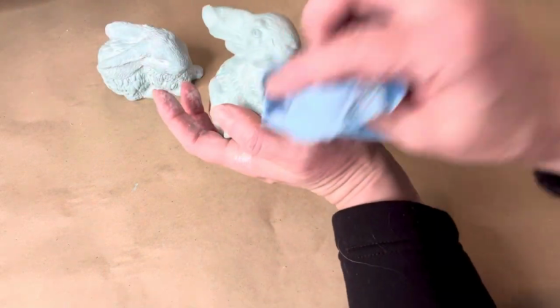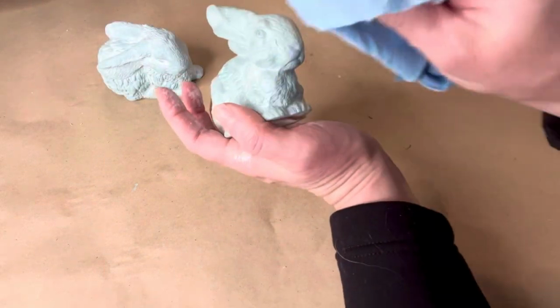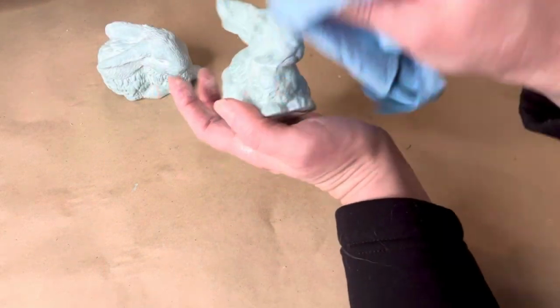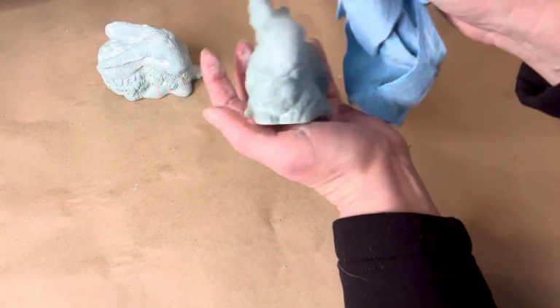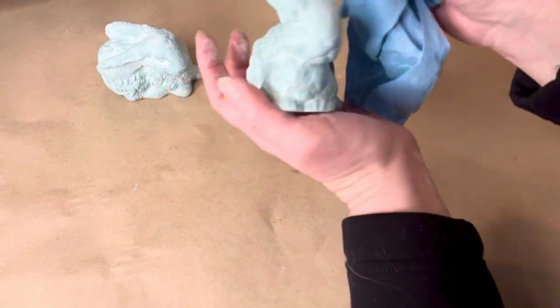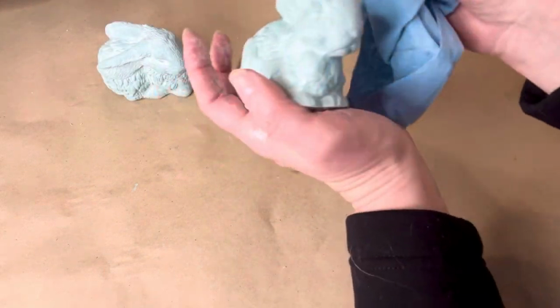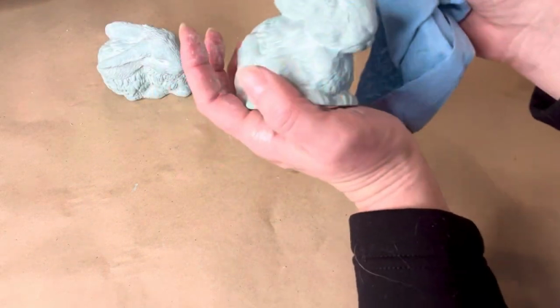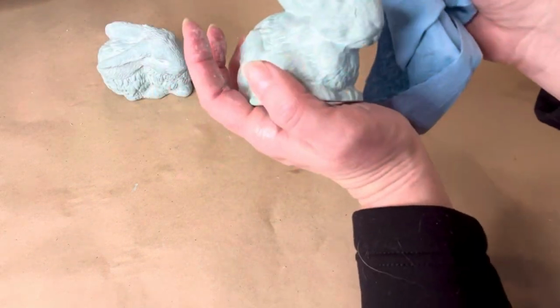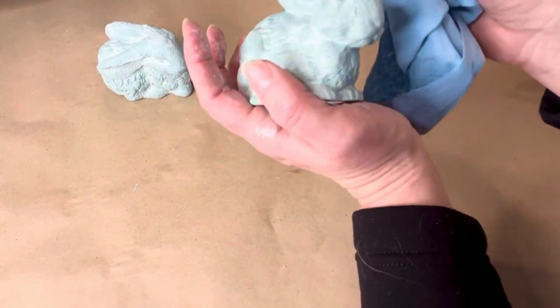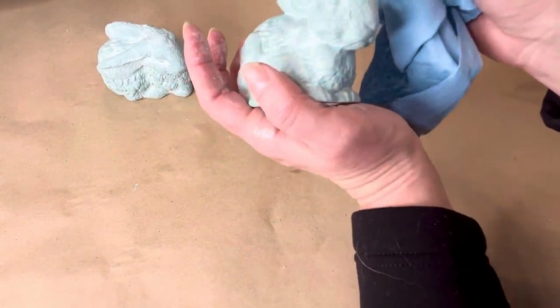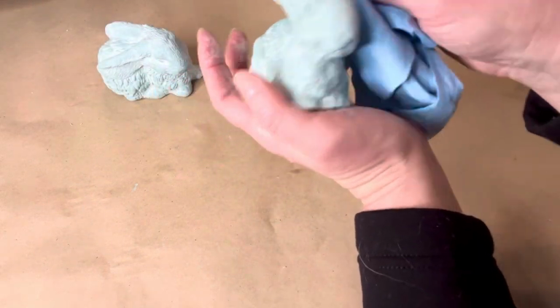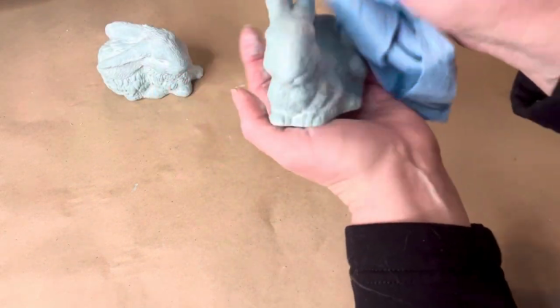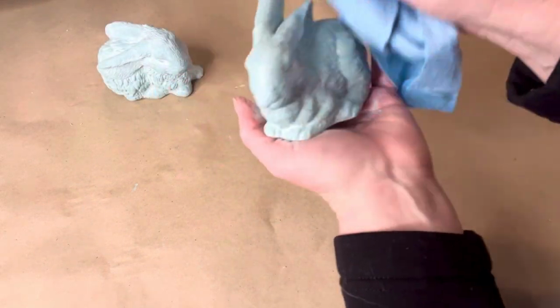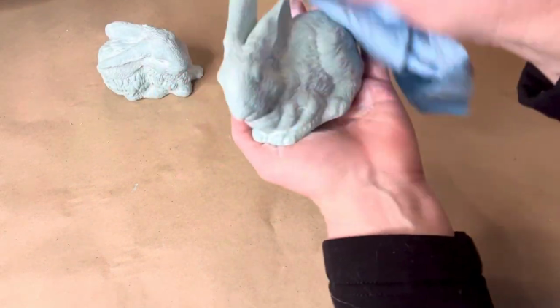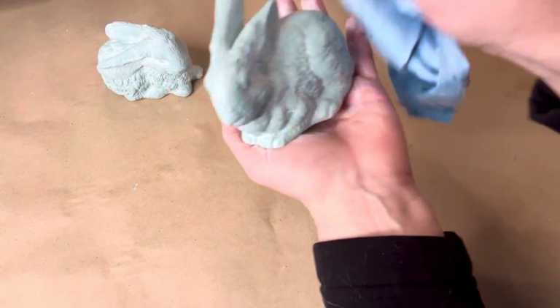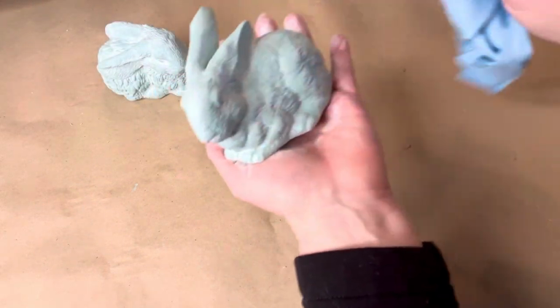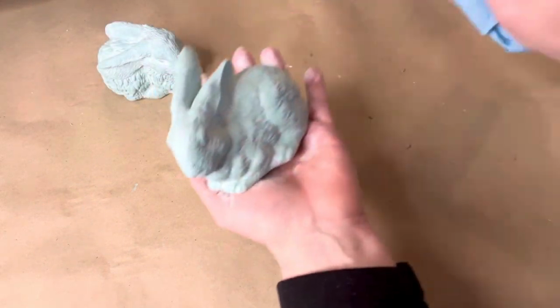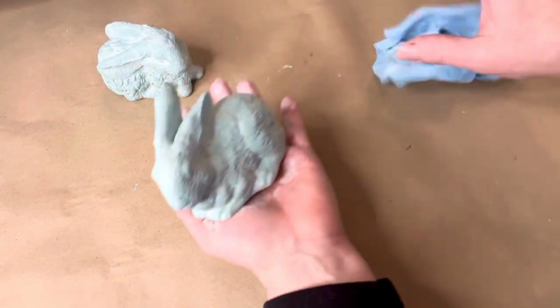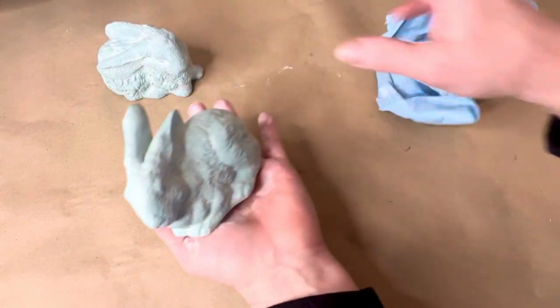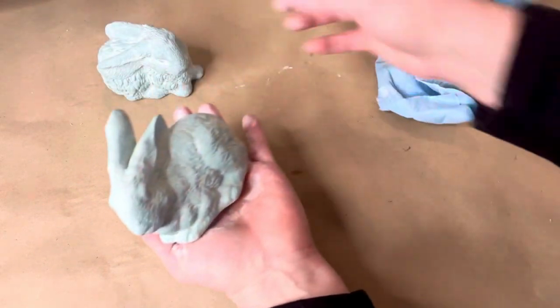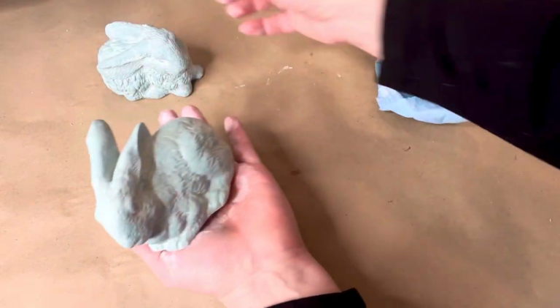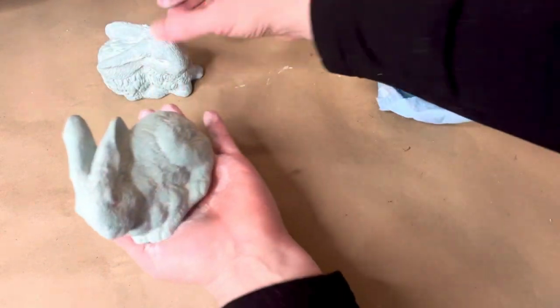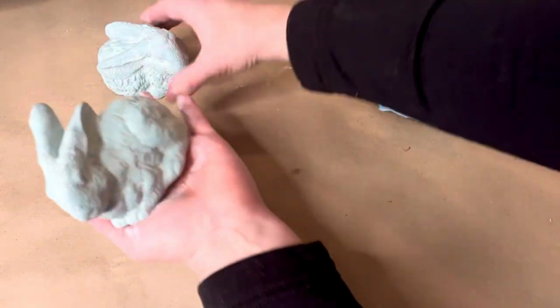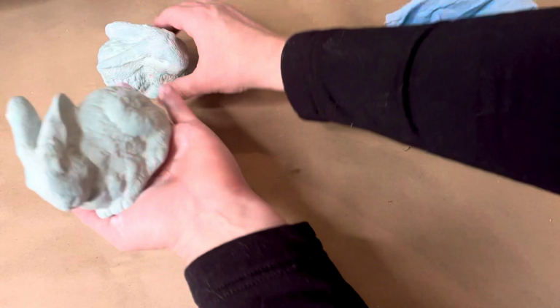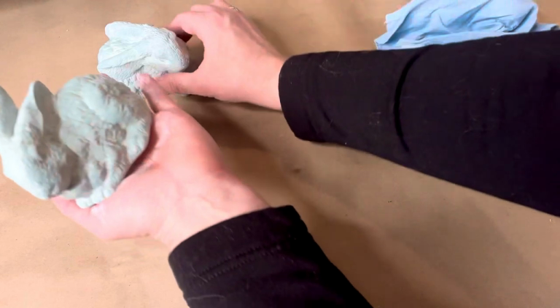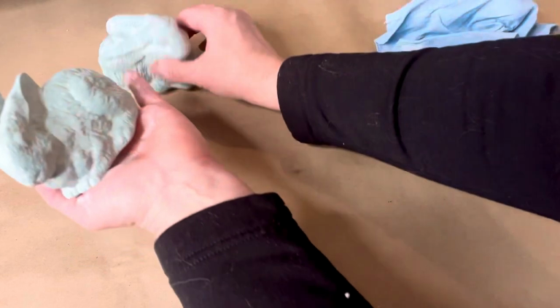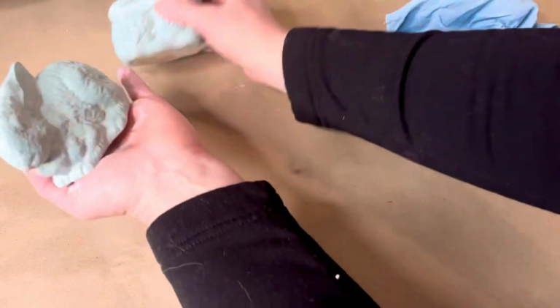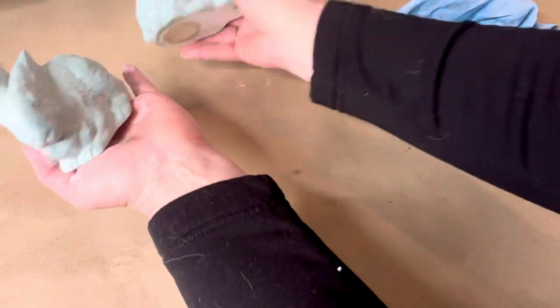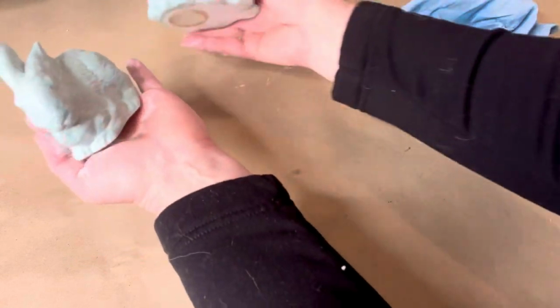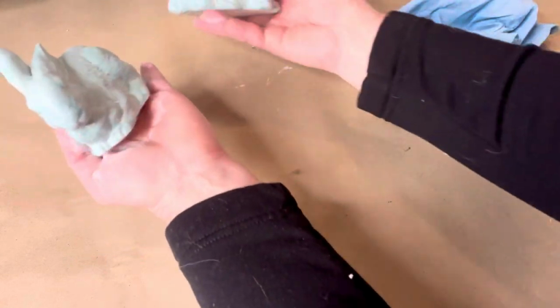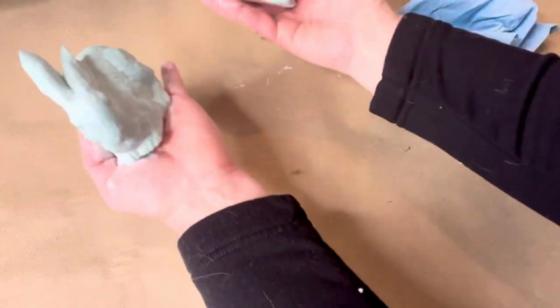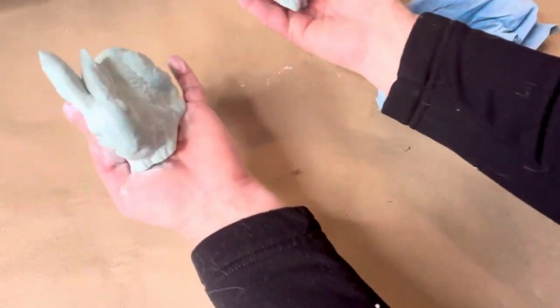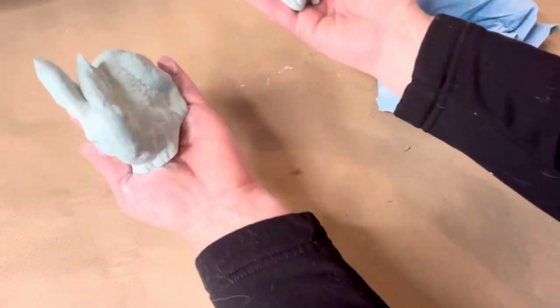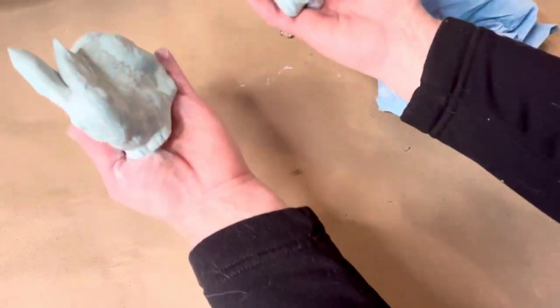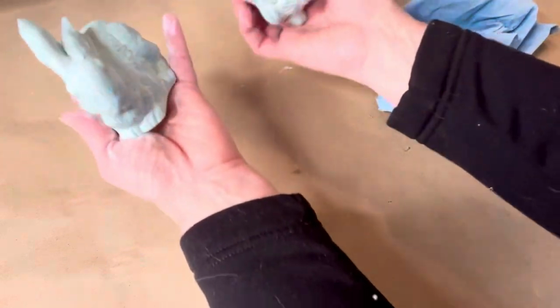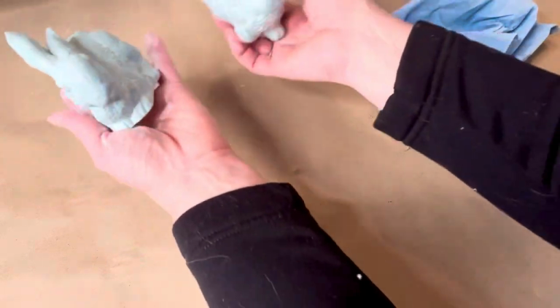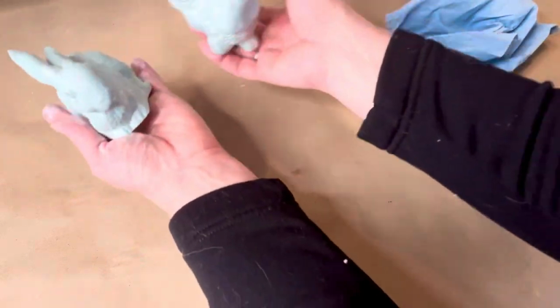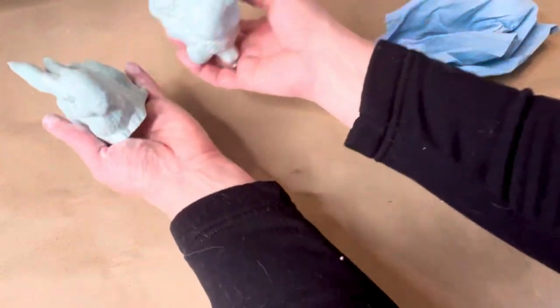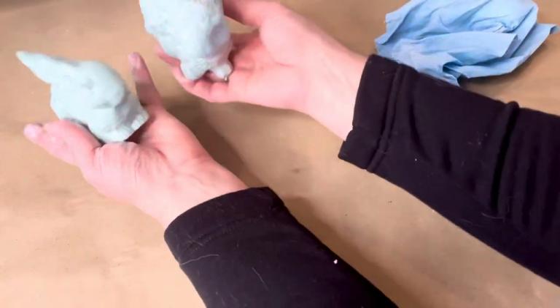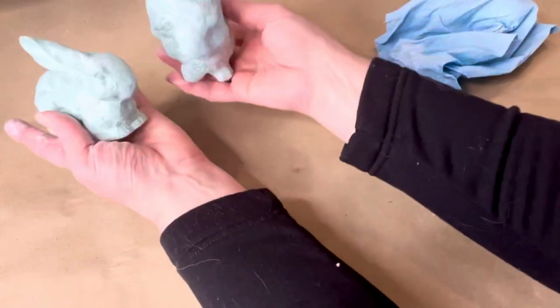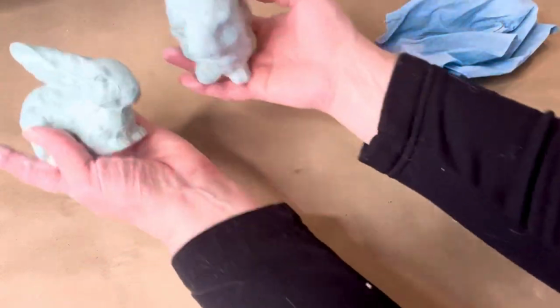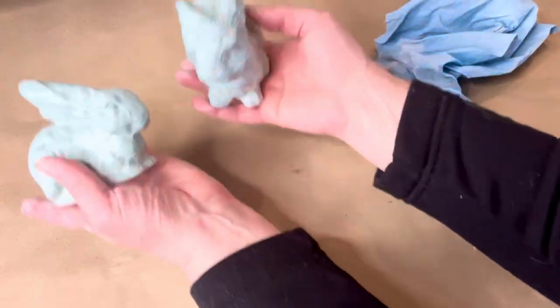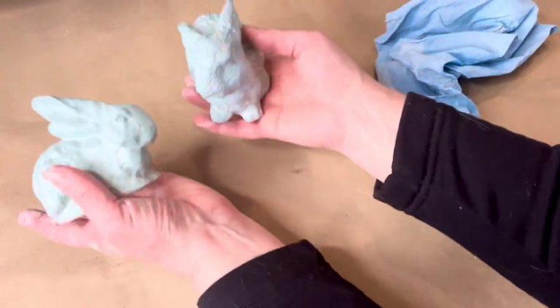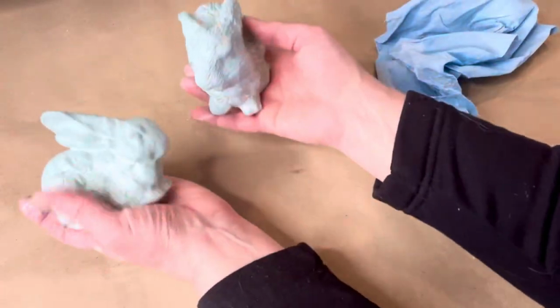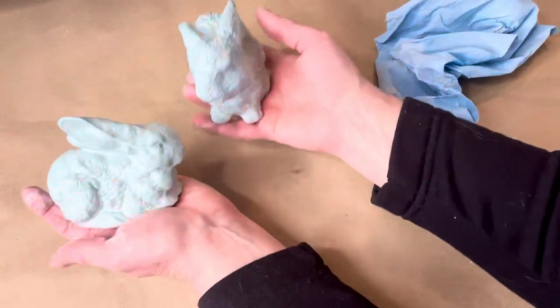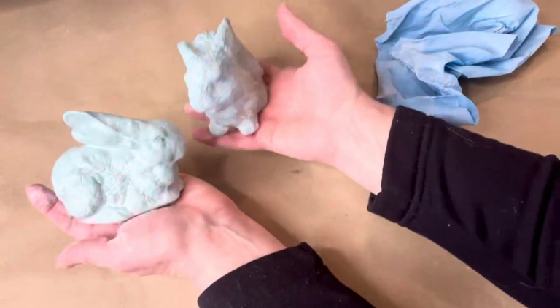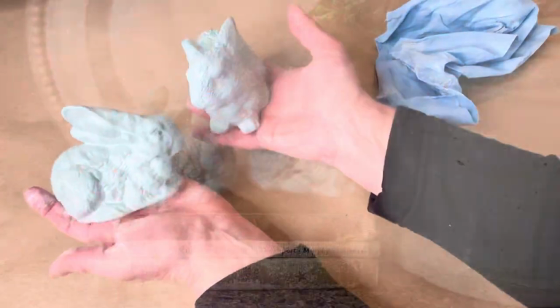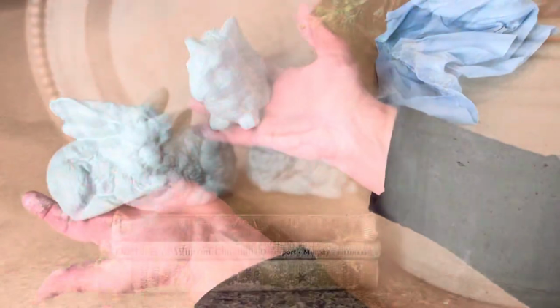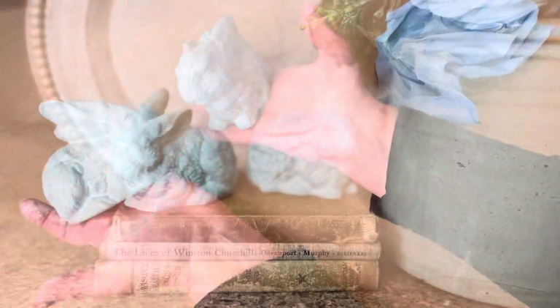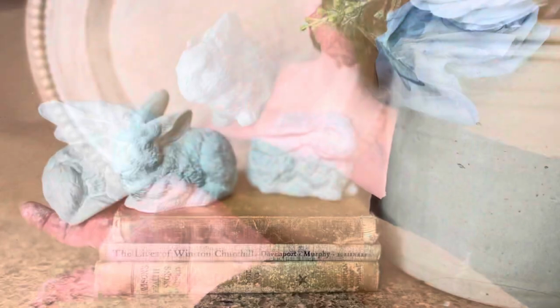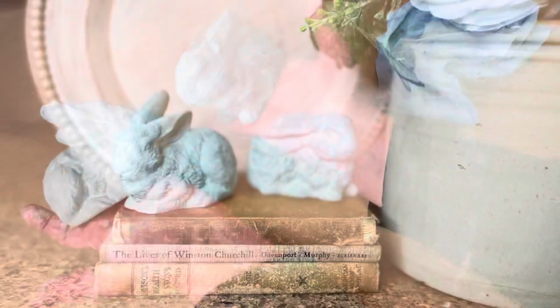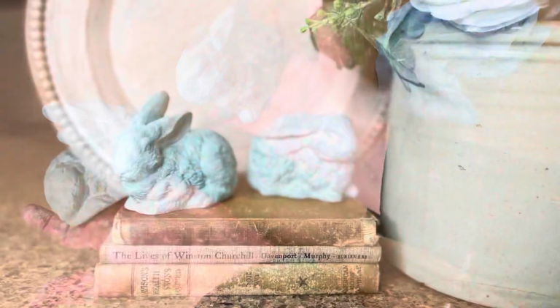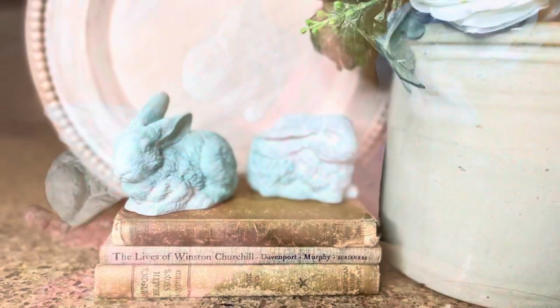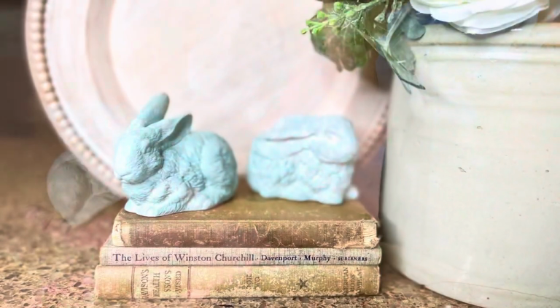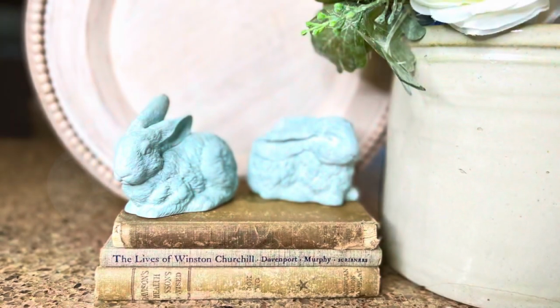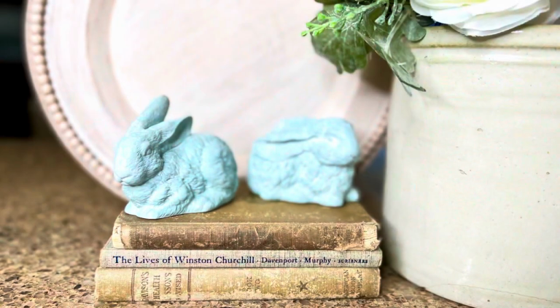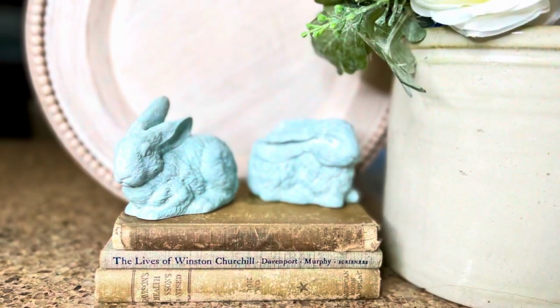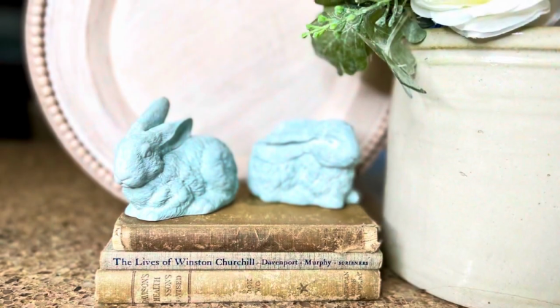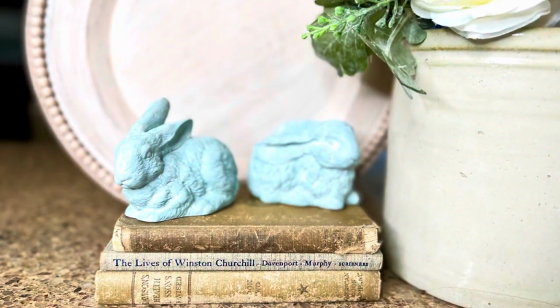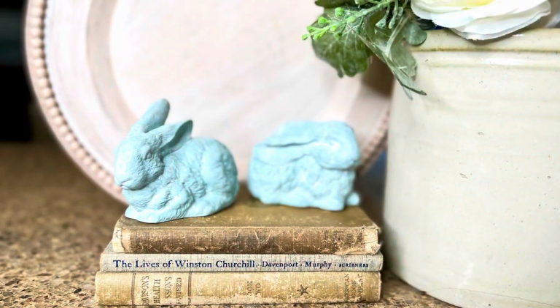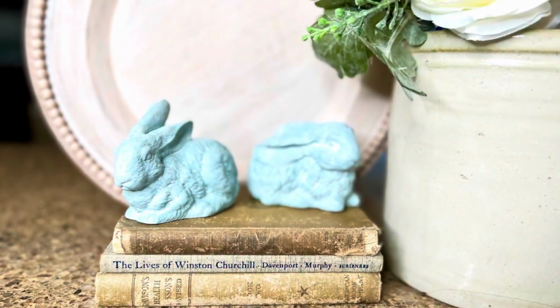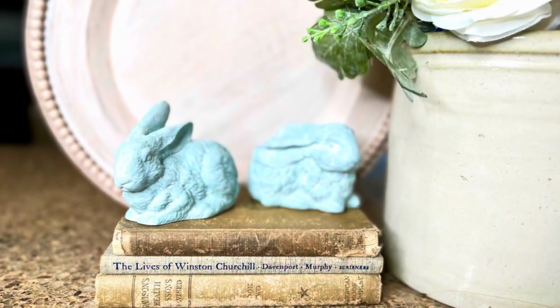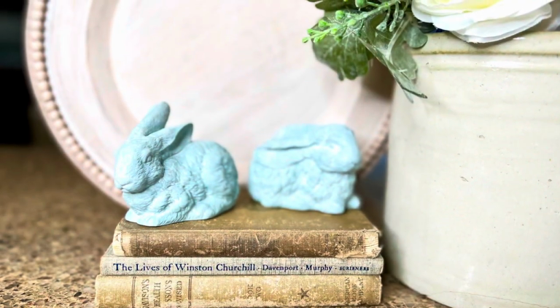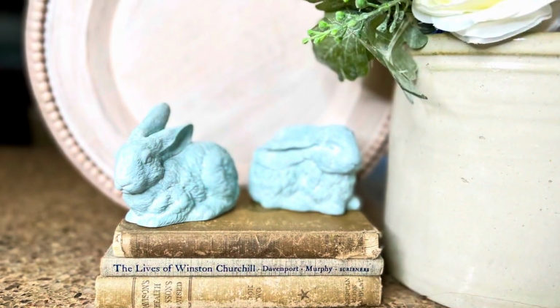We are resellers and these bunnies will go in our retail space as part of our spring inventory.